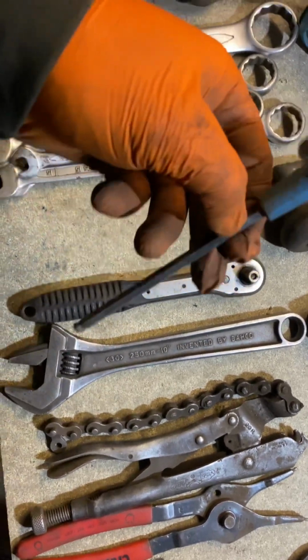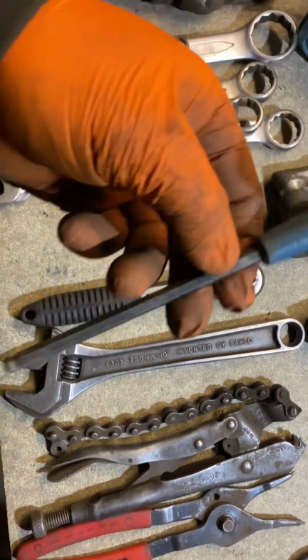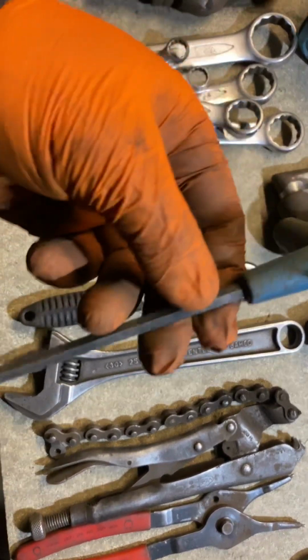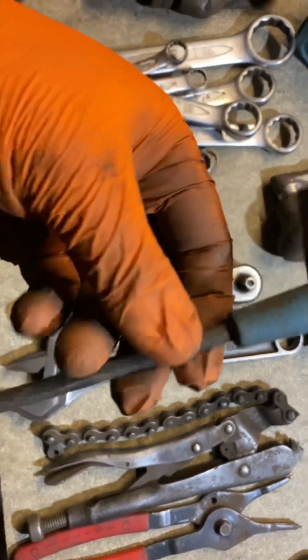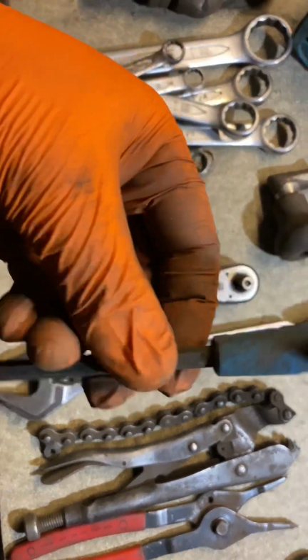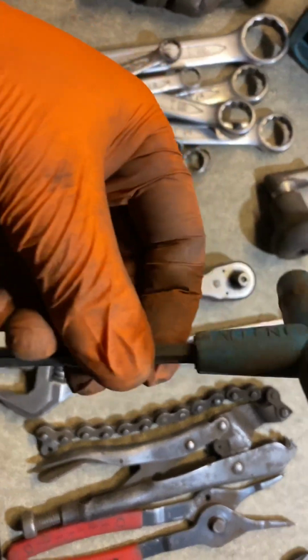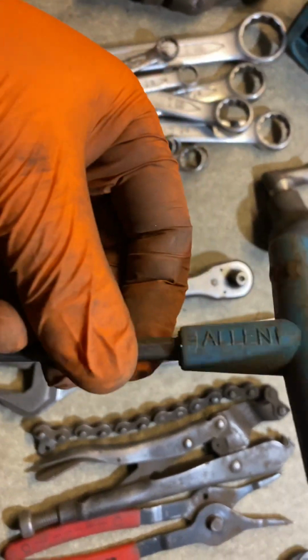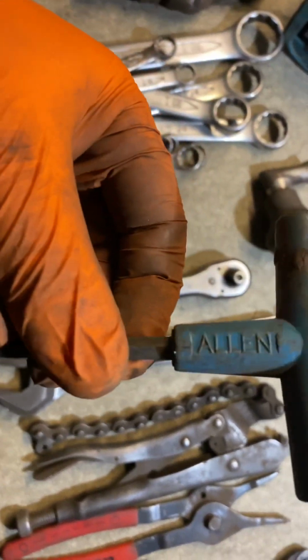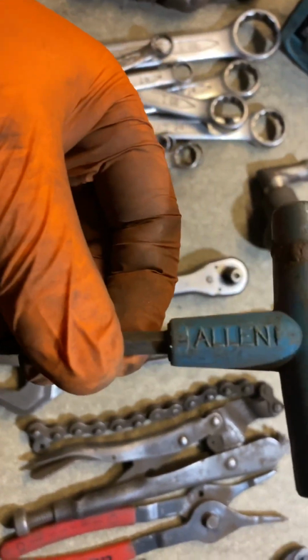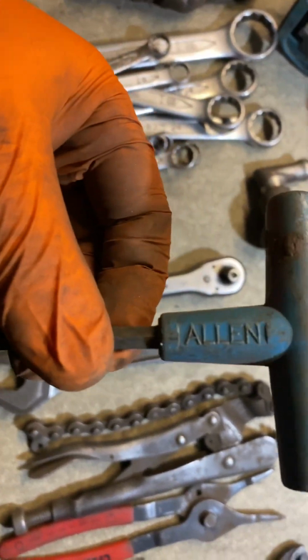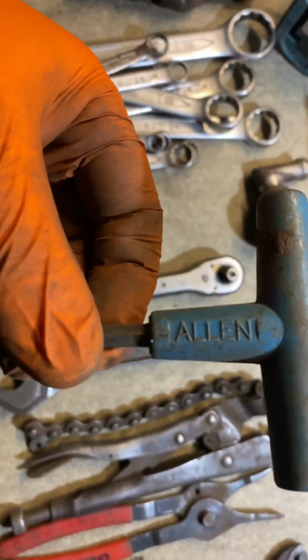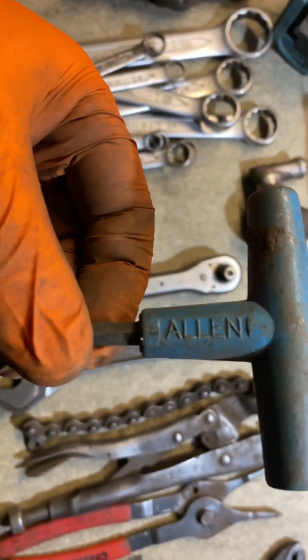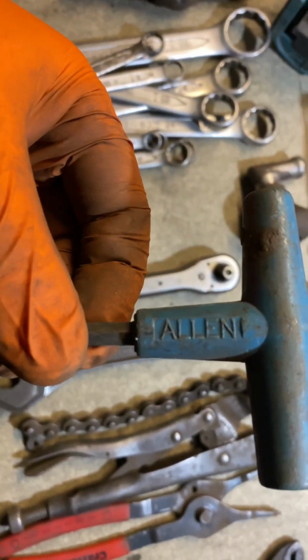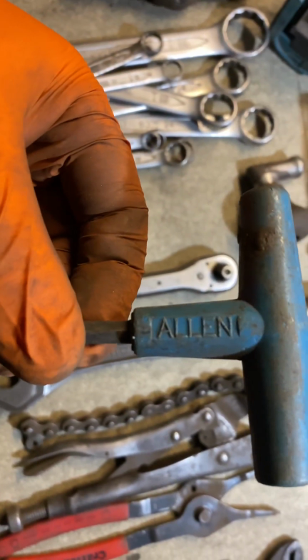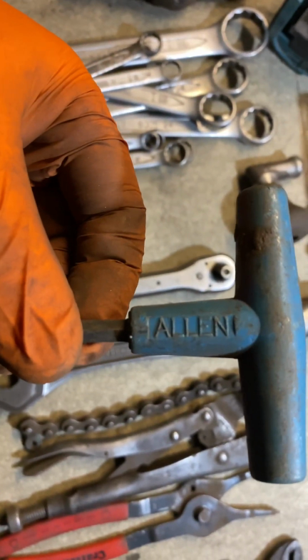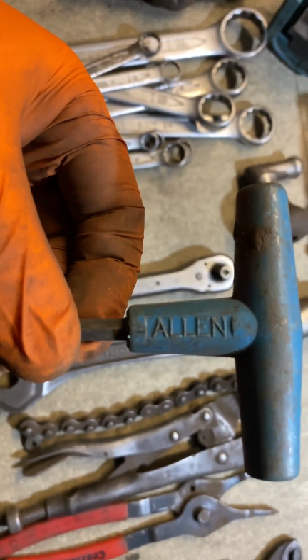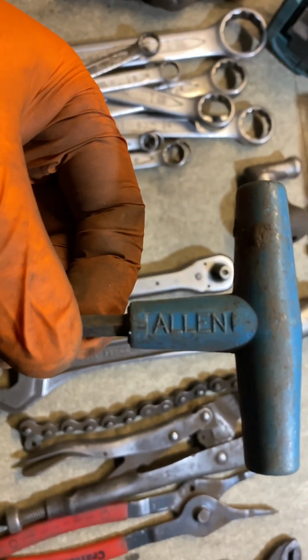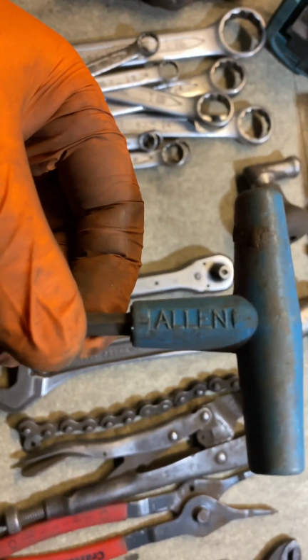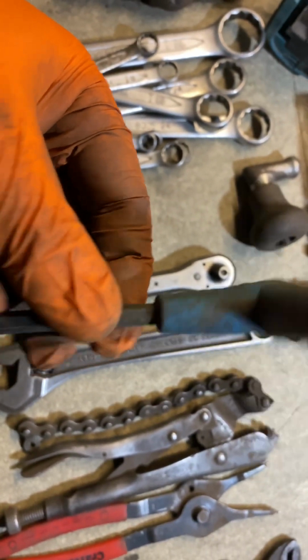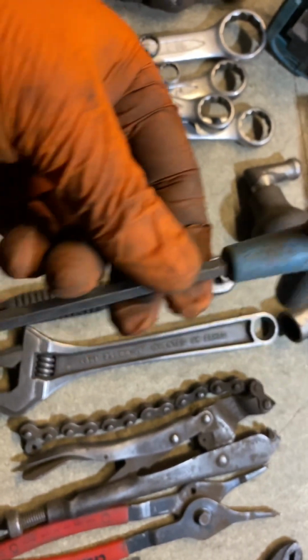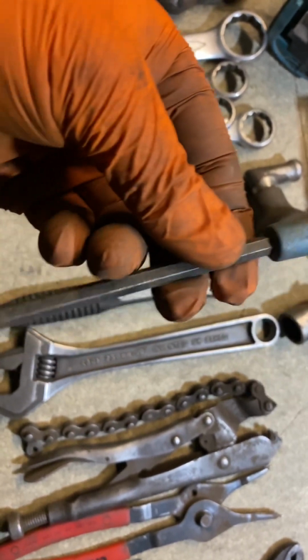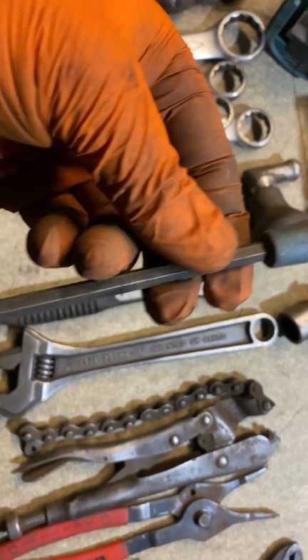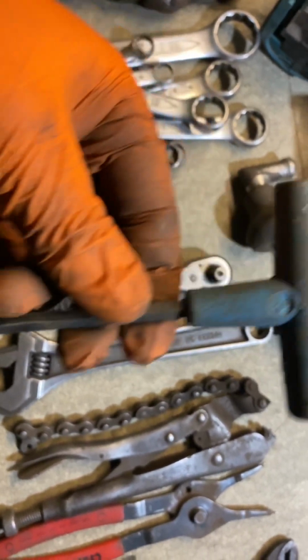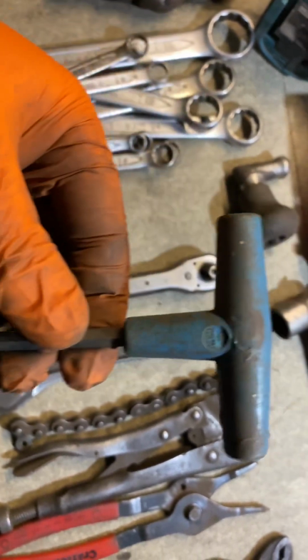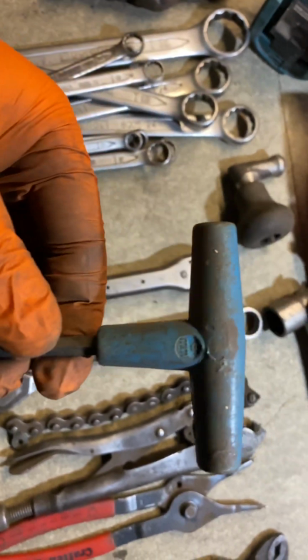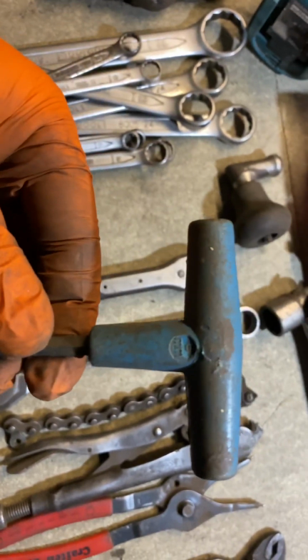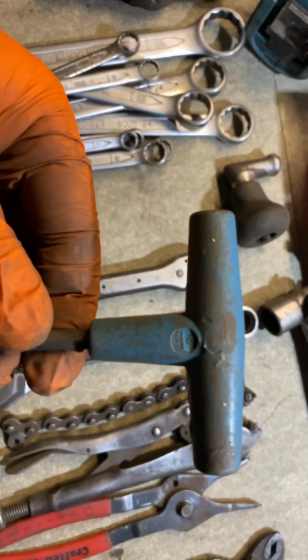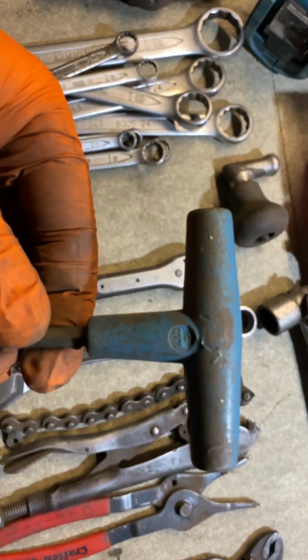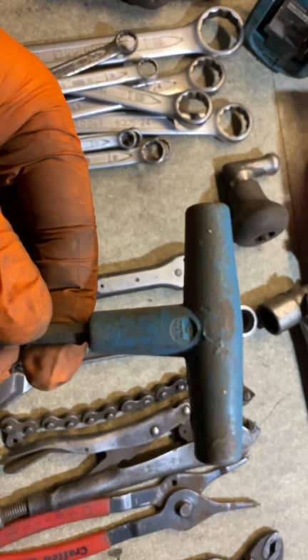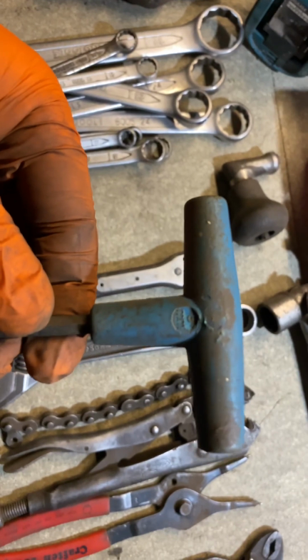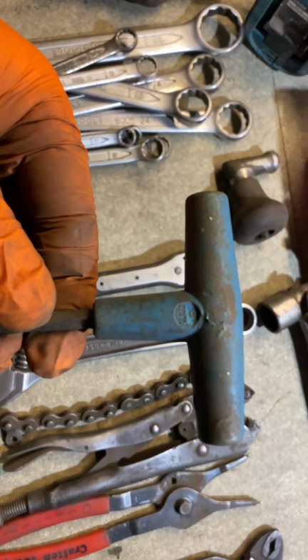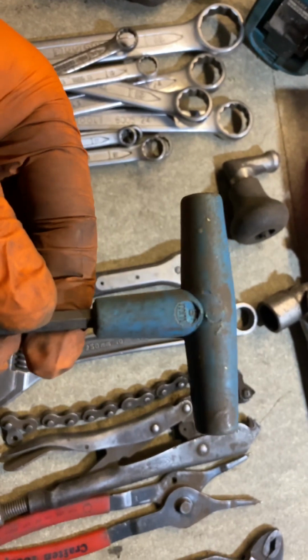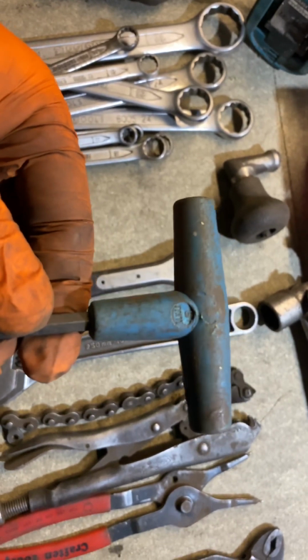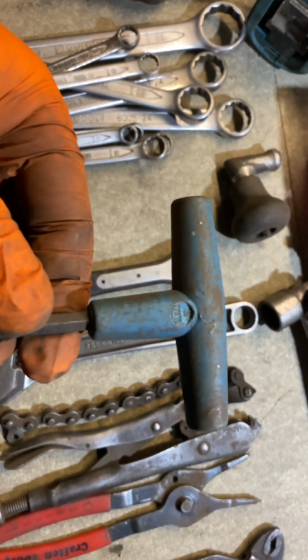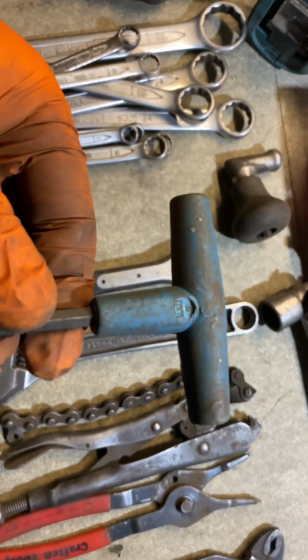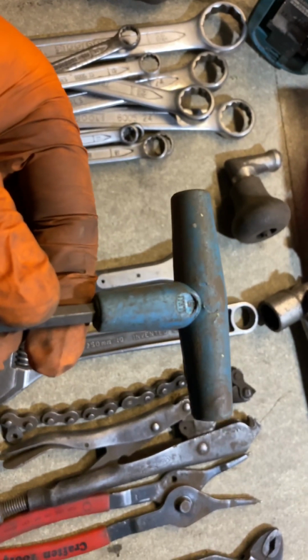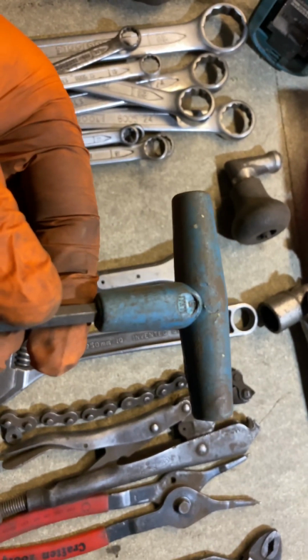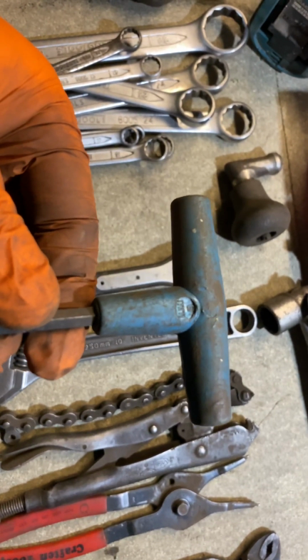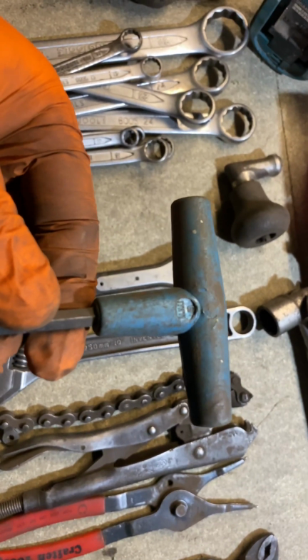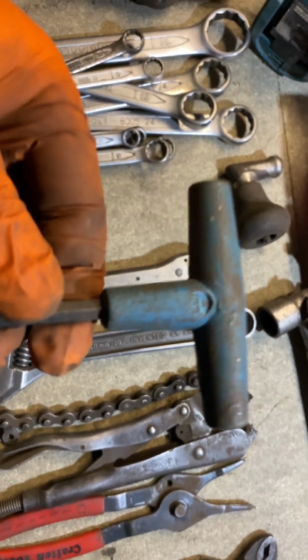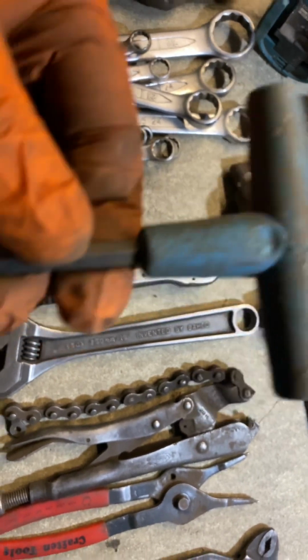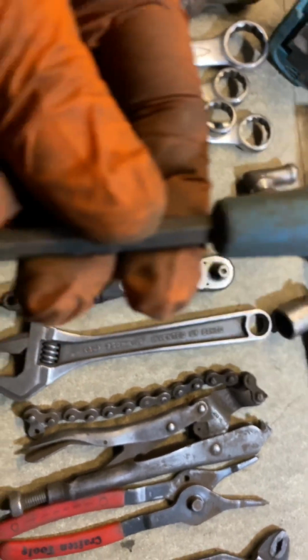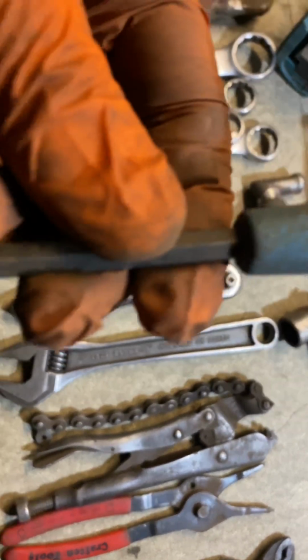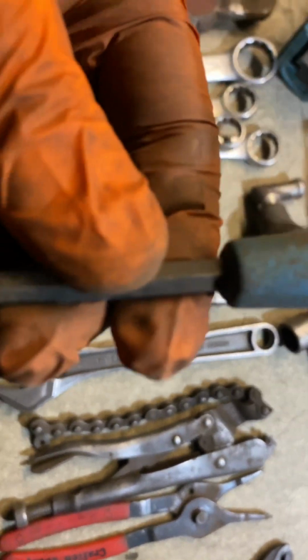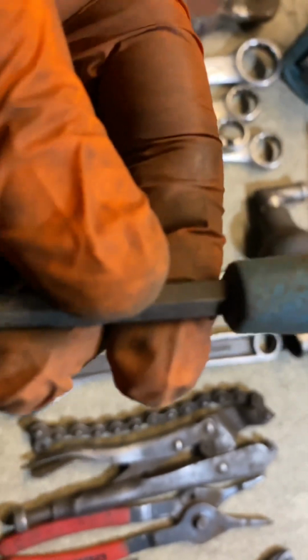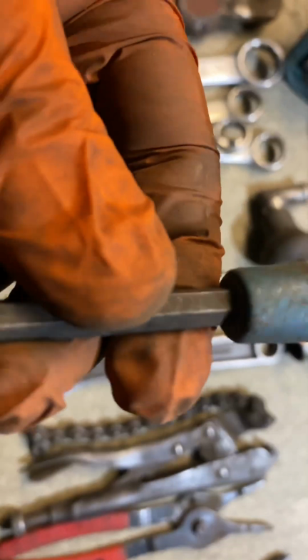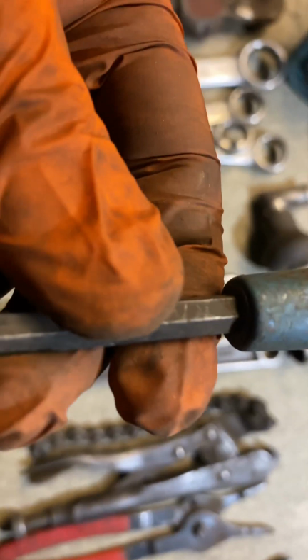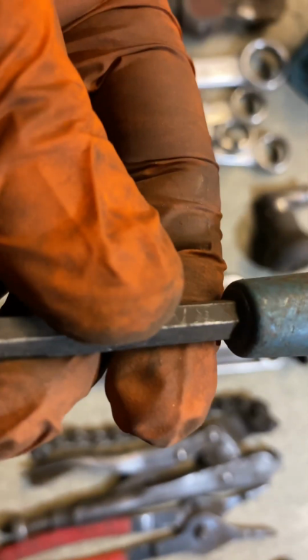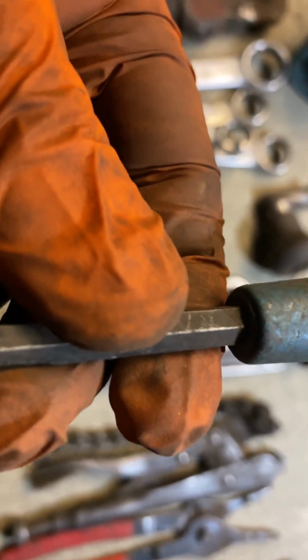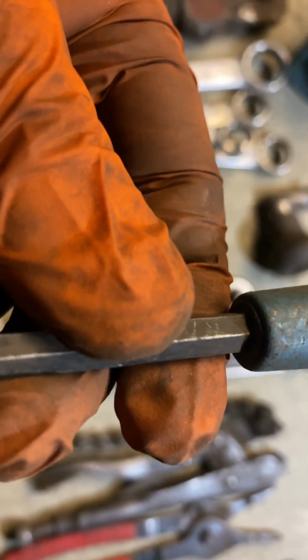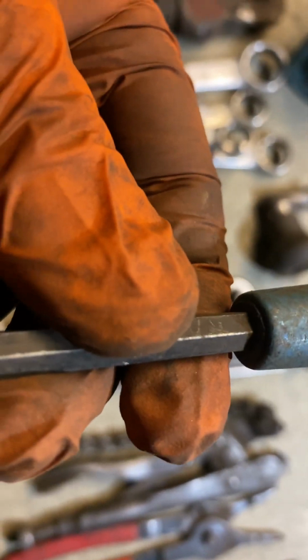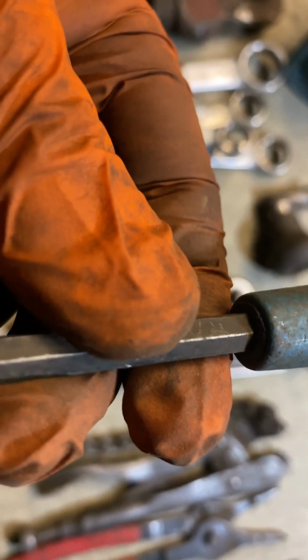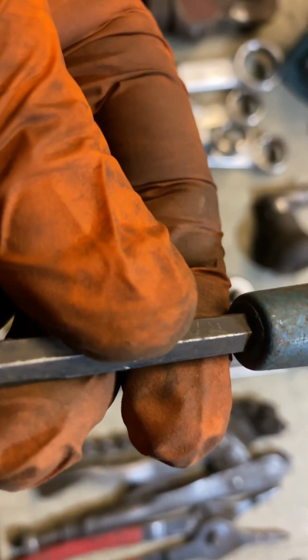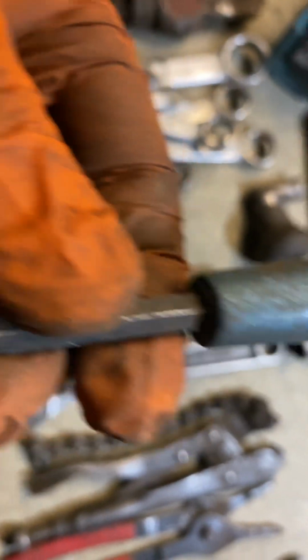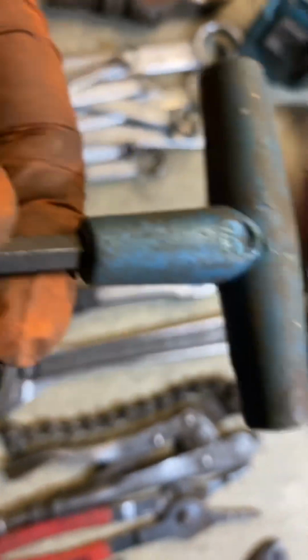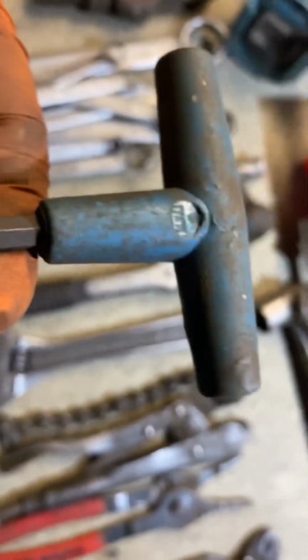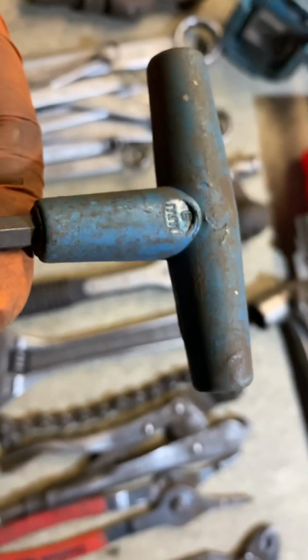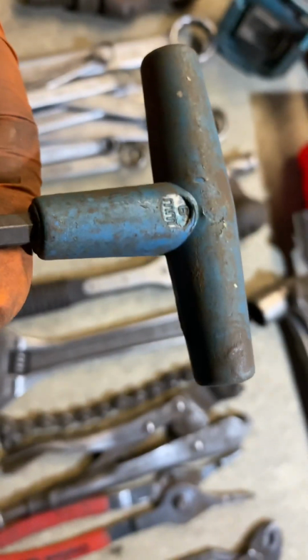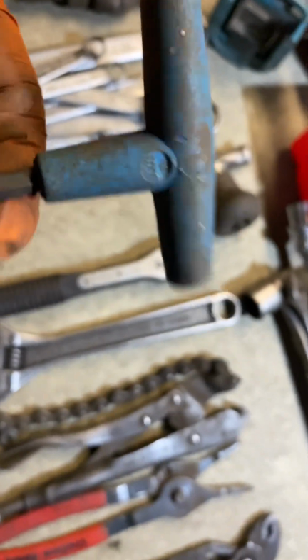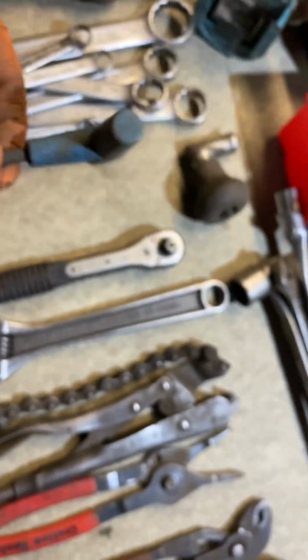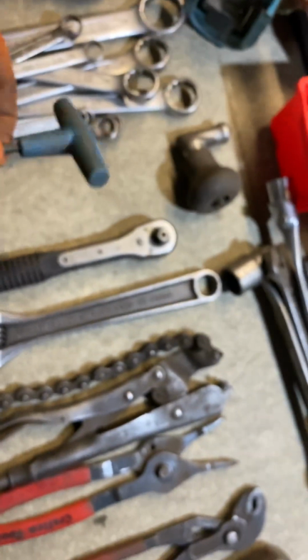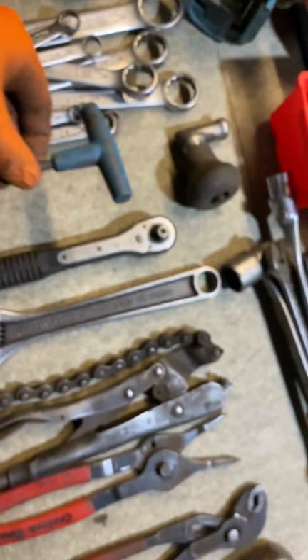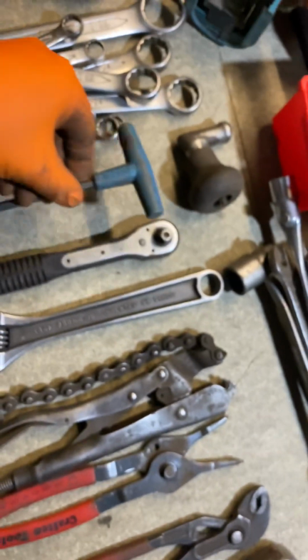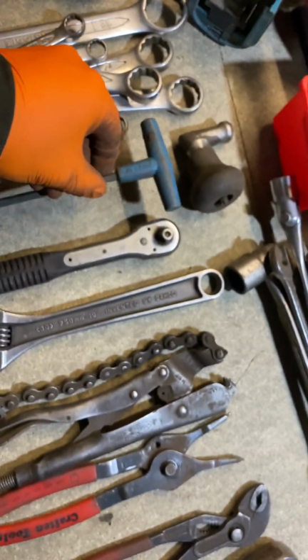The genuine Allen key - the 8mm, or 6mm... 8mm I think.